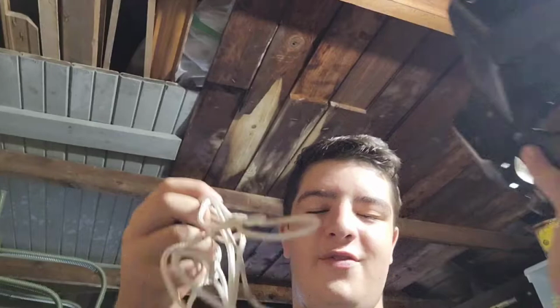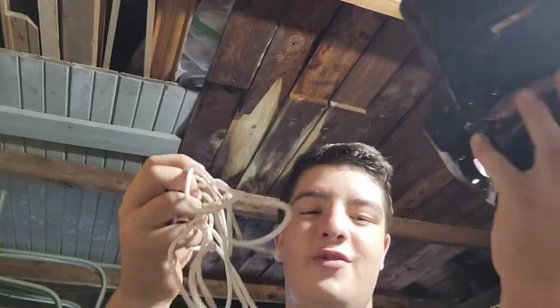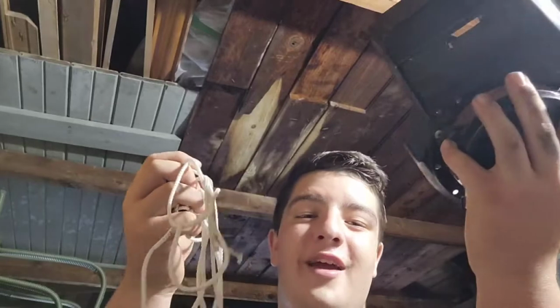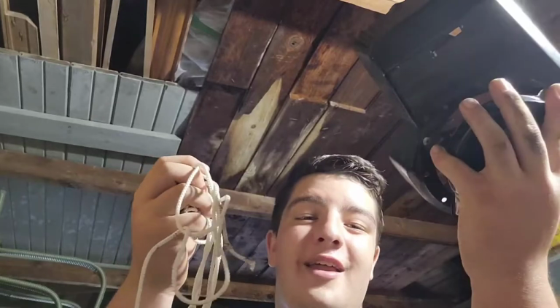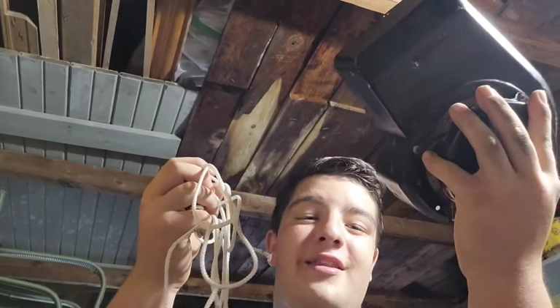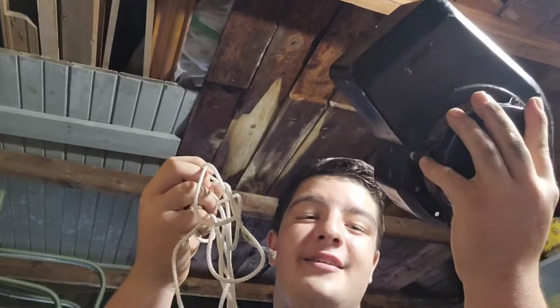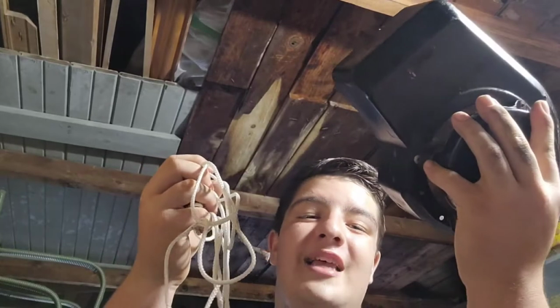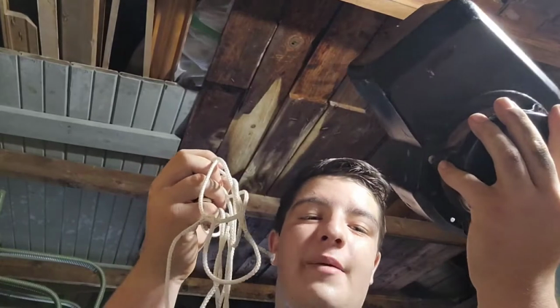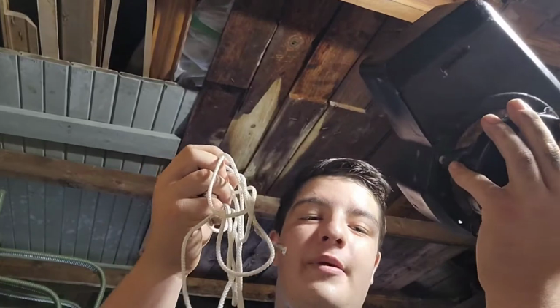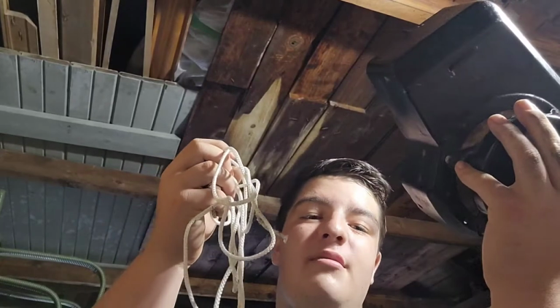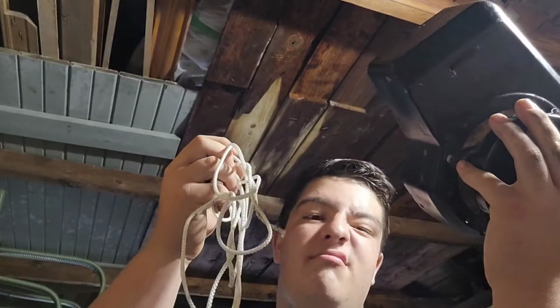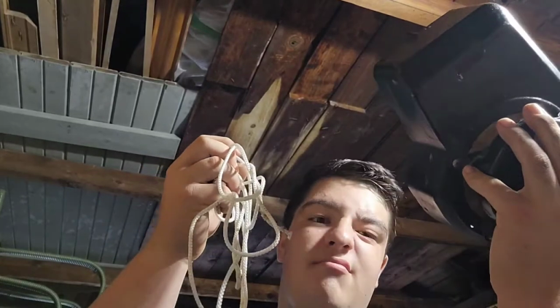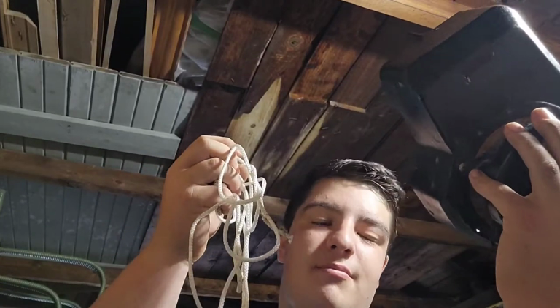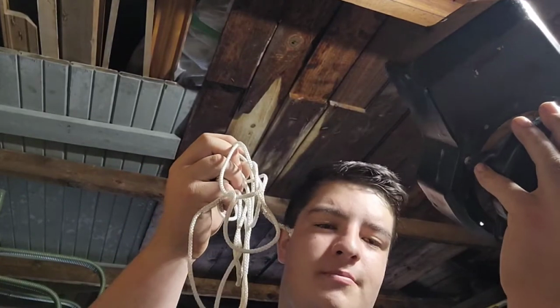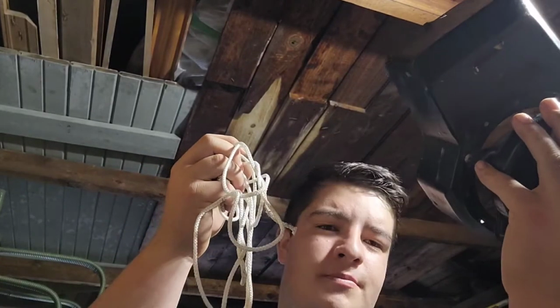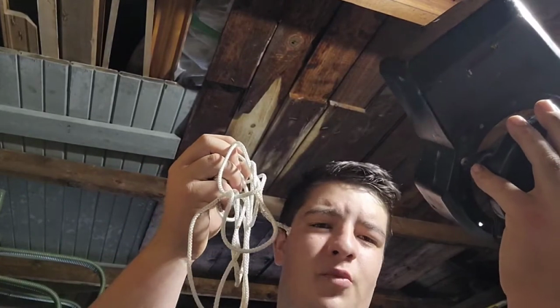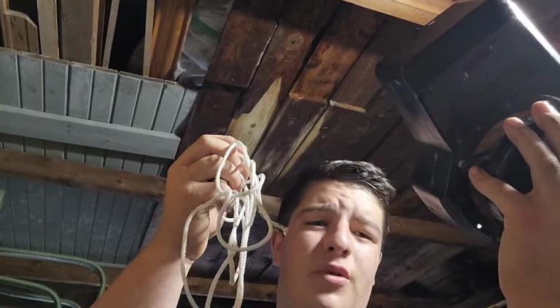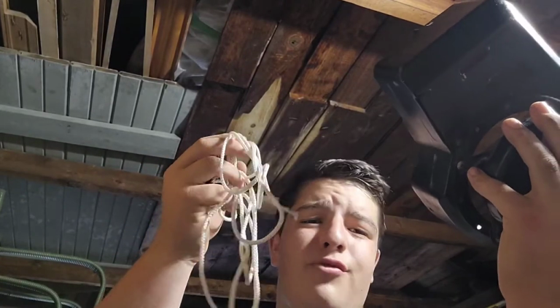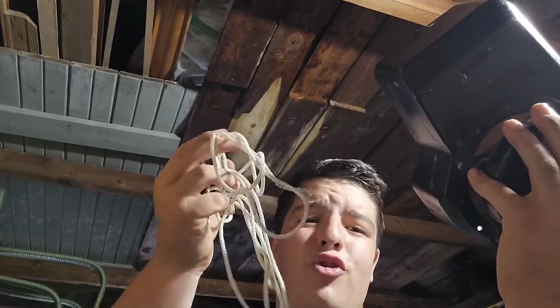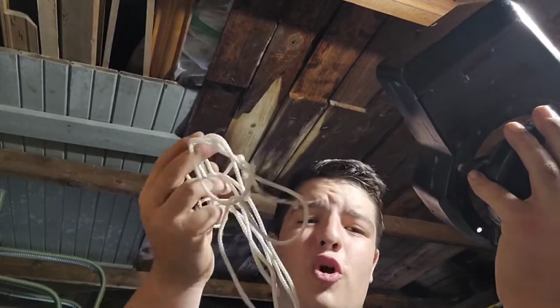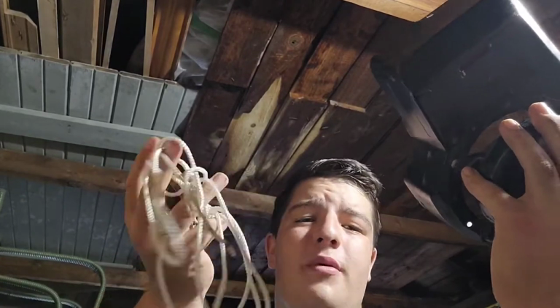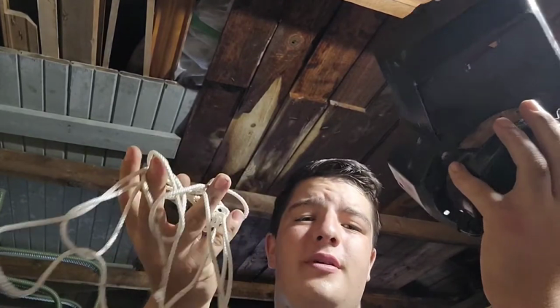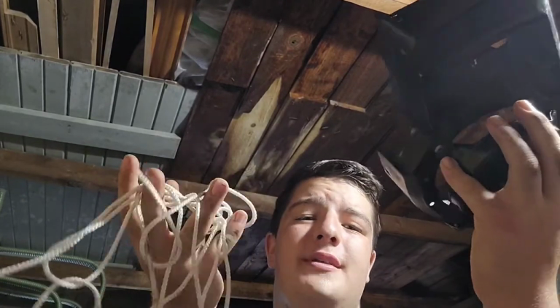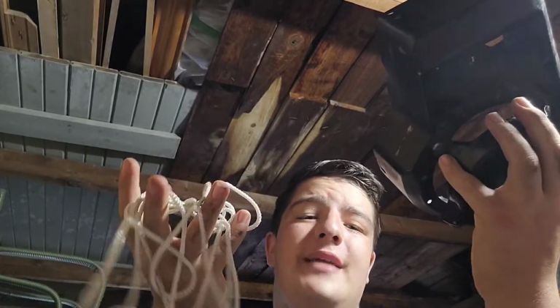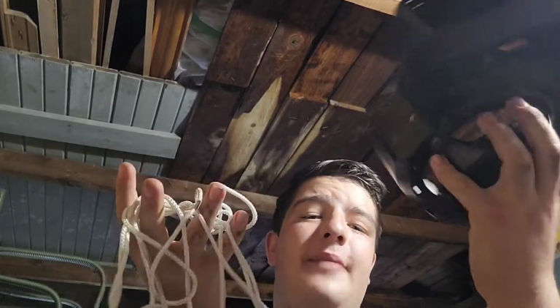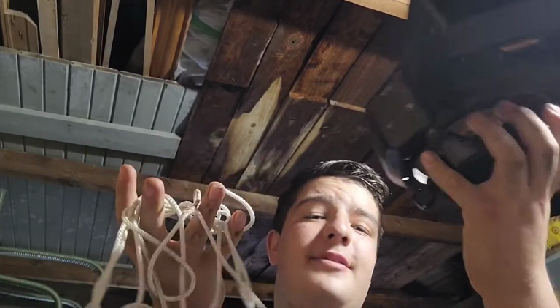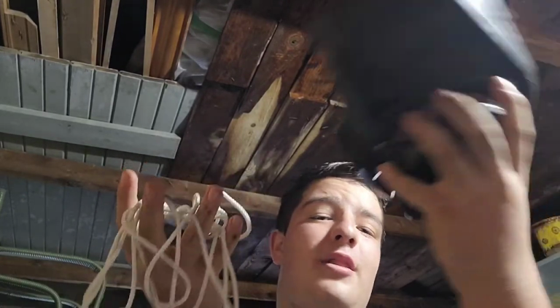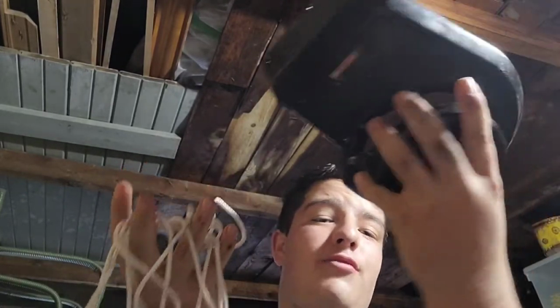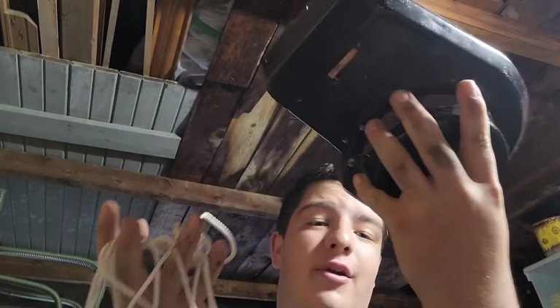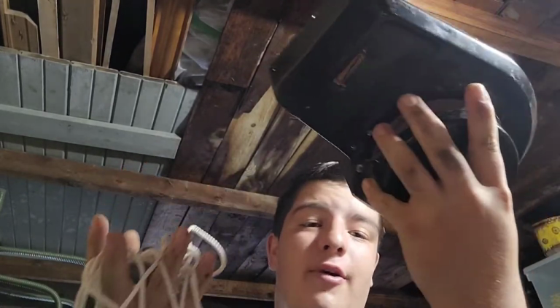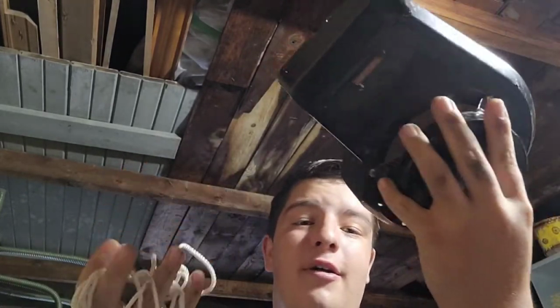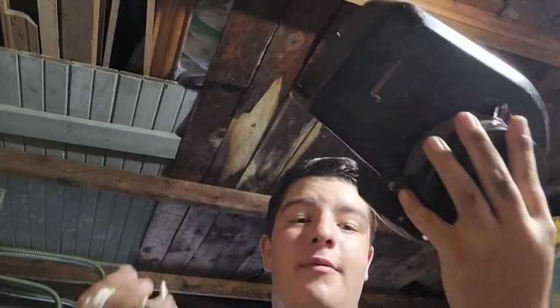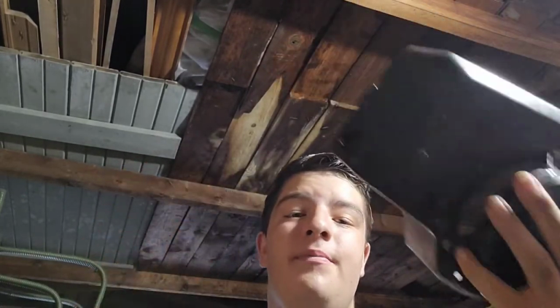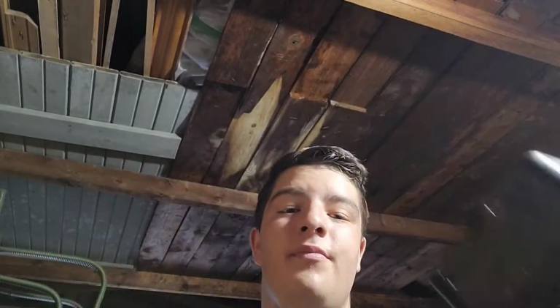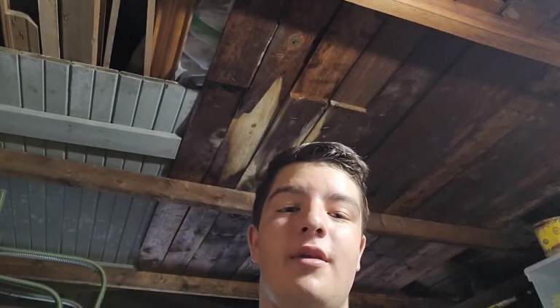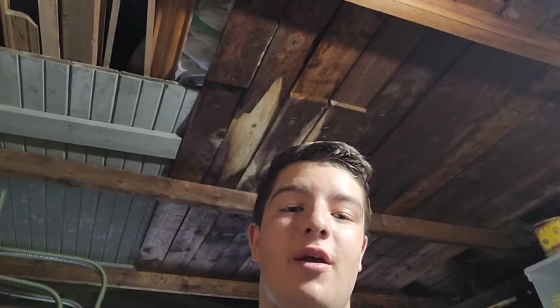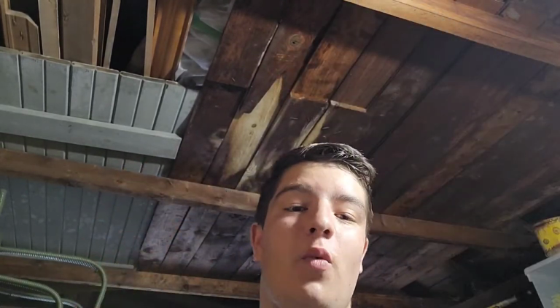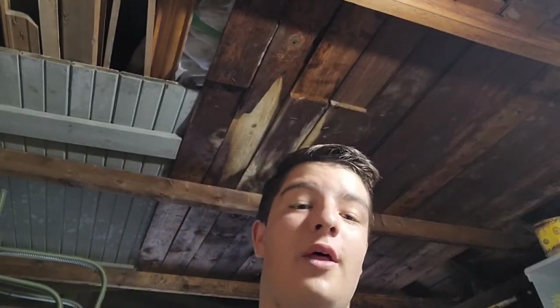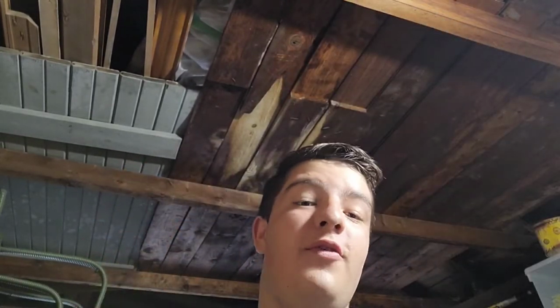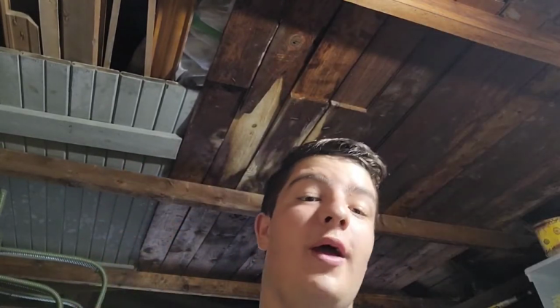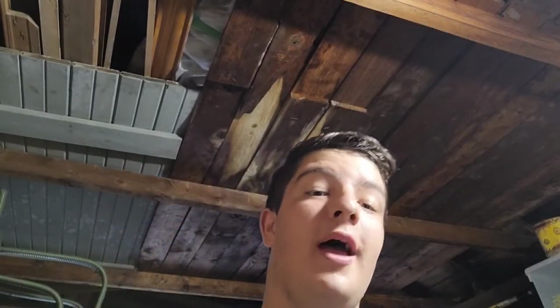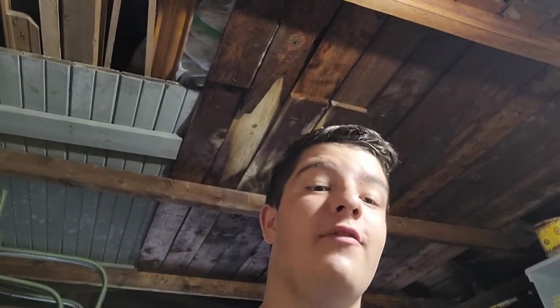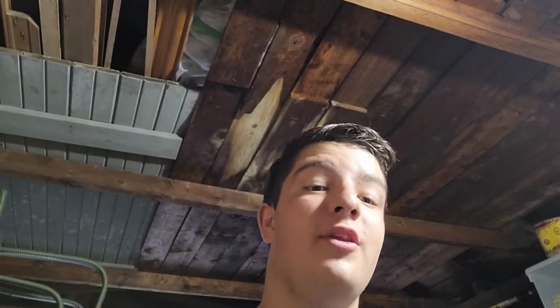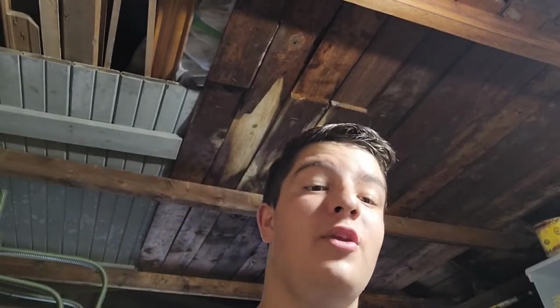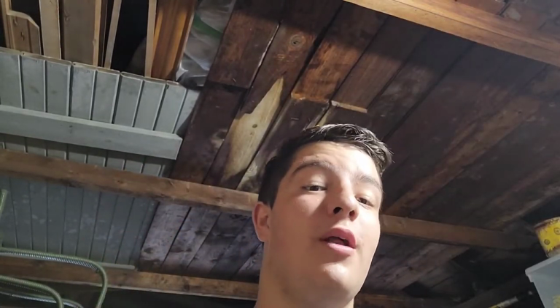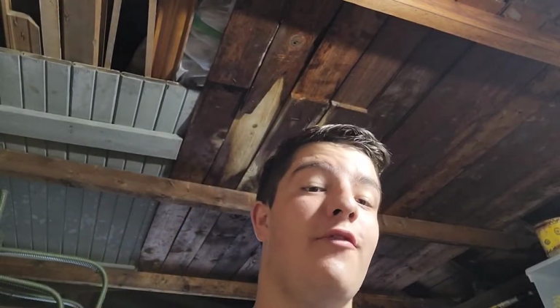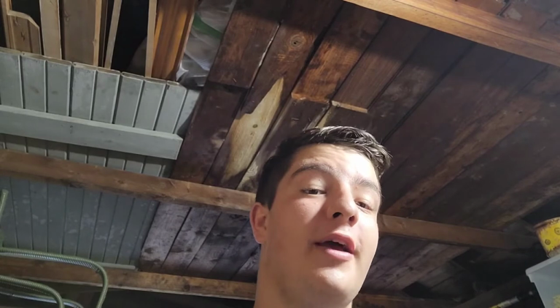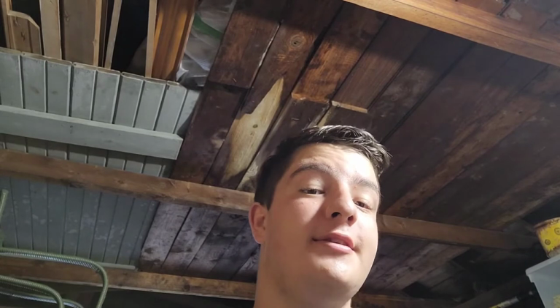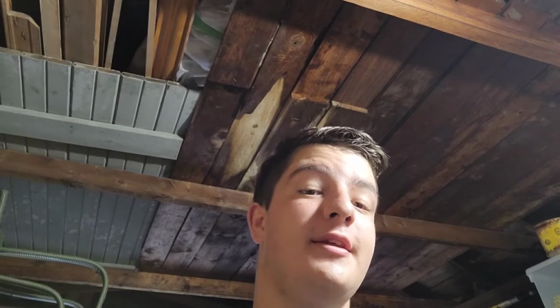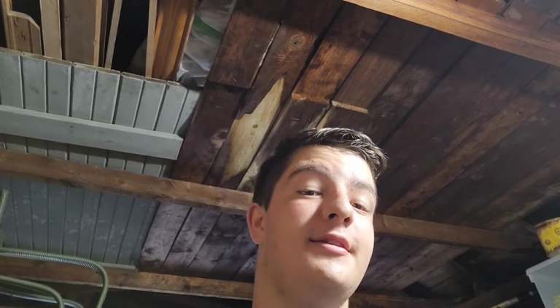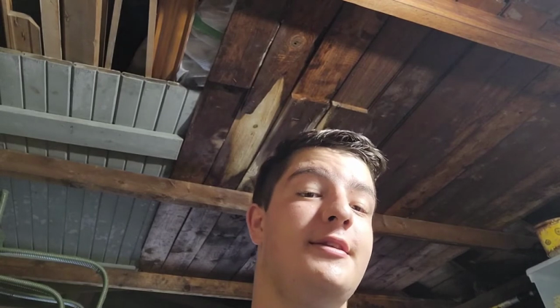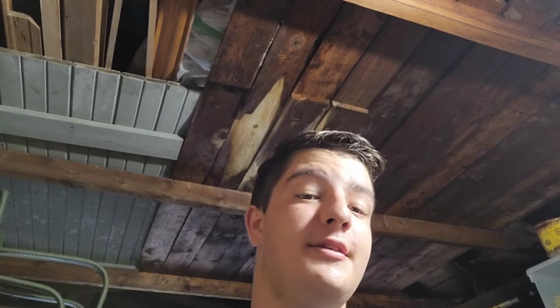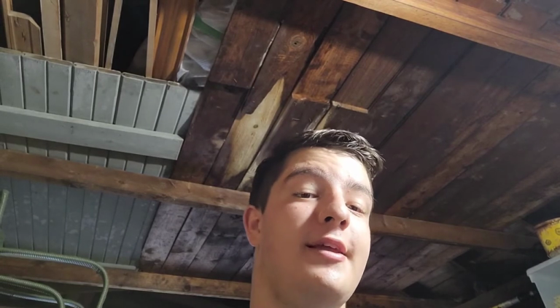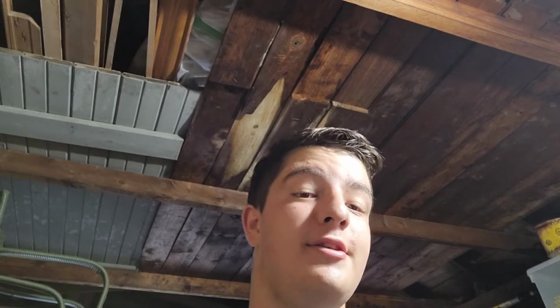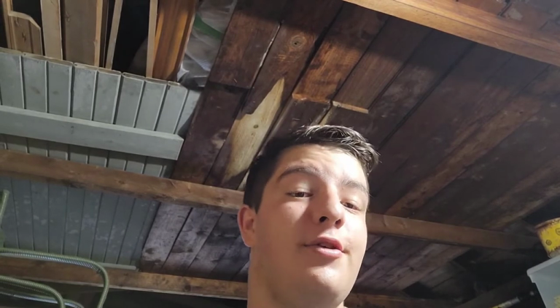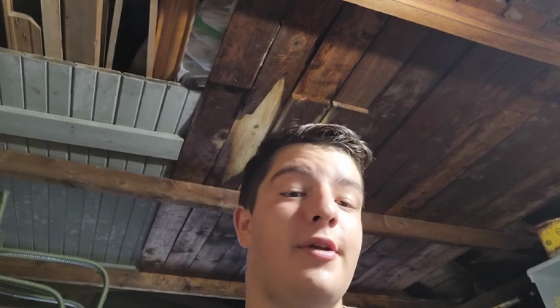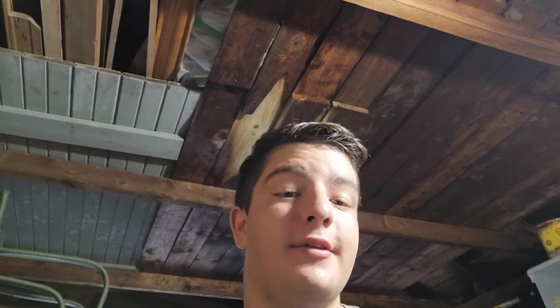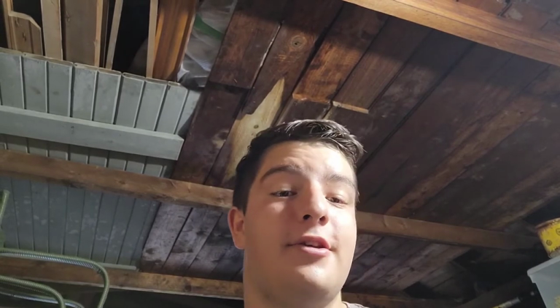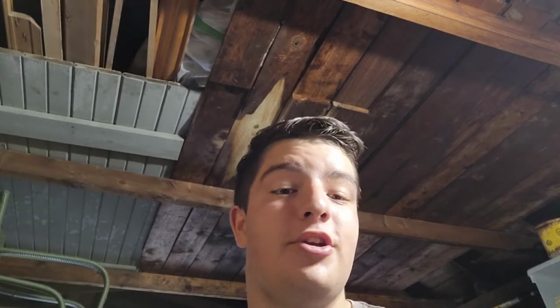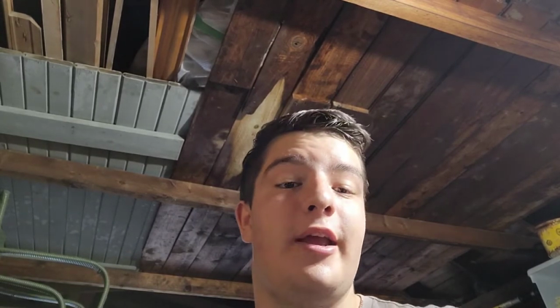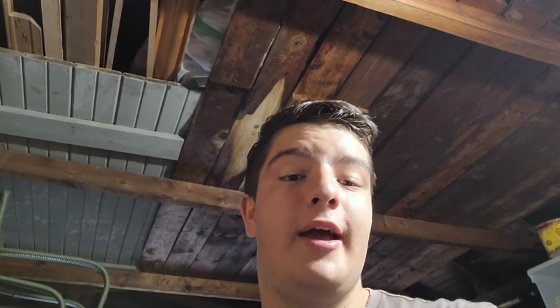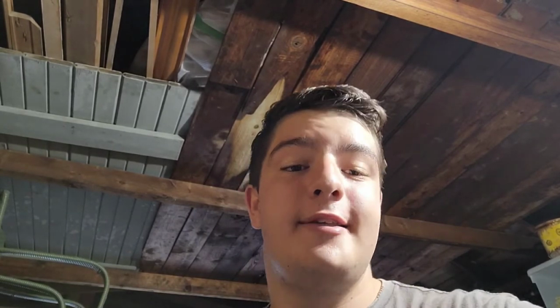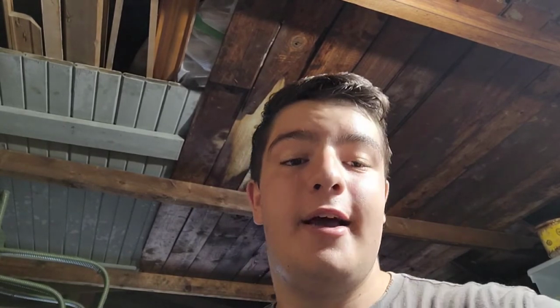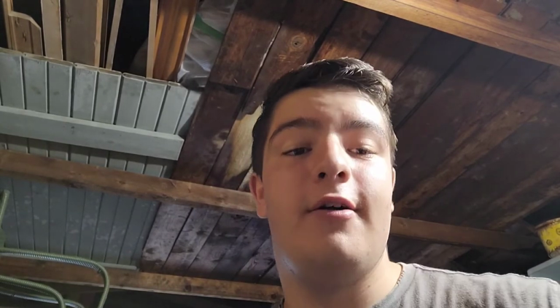Have you ever had this happen, where the rope snaps out of the recoil? Well, if you have and you want to fix it, stay tuned because I'll show you guys how.